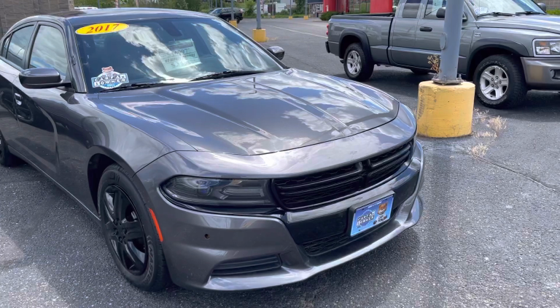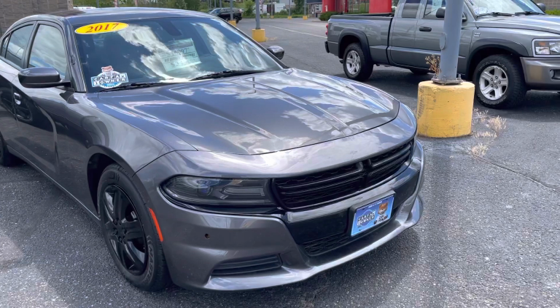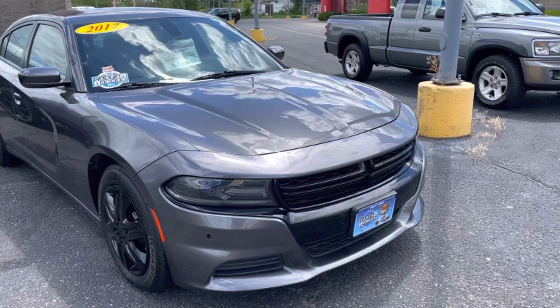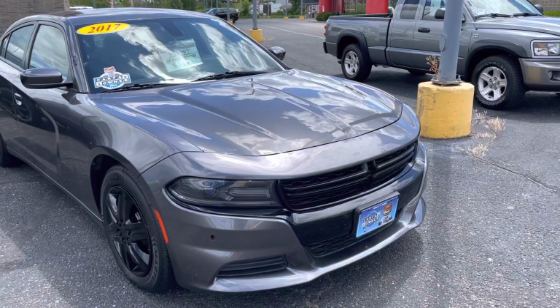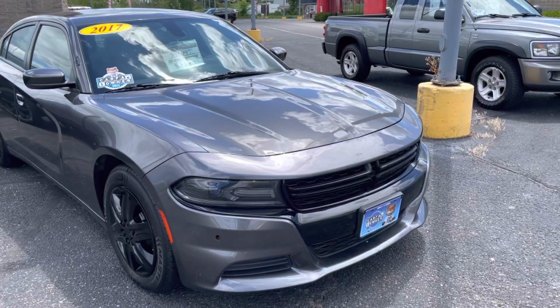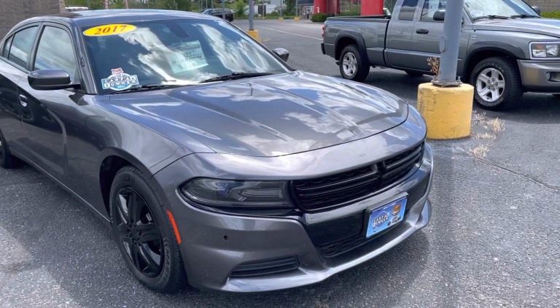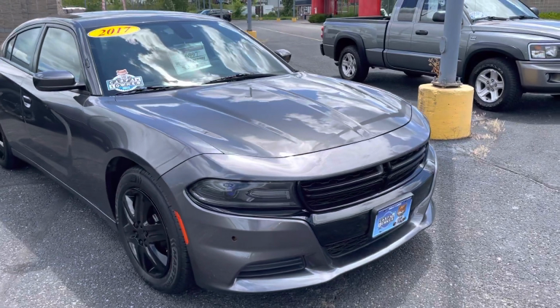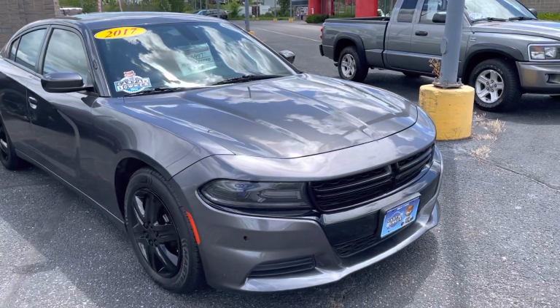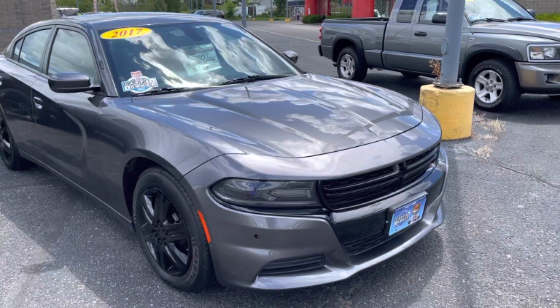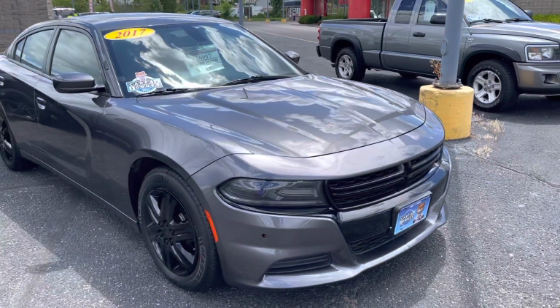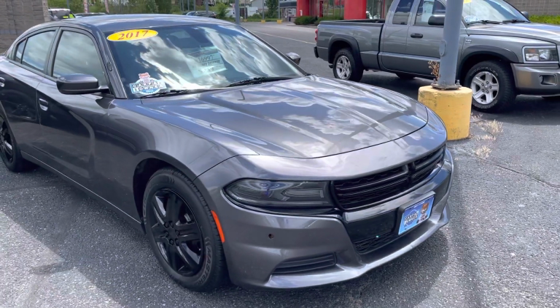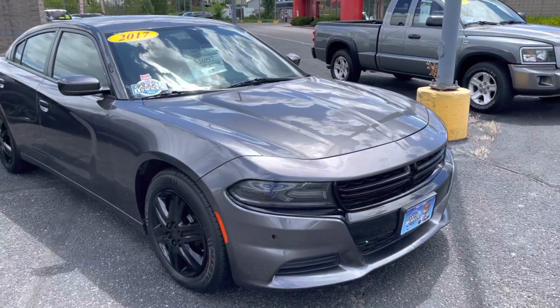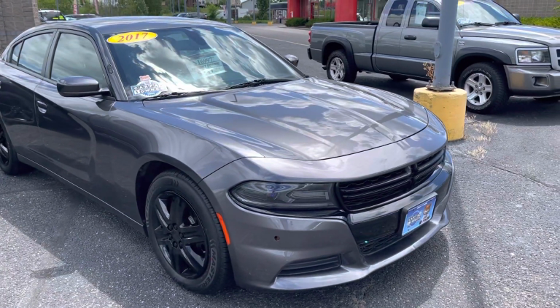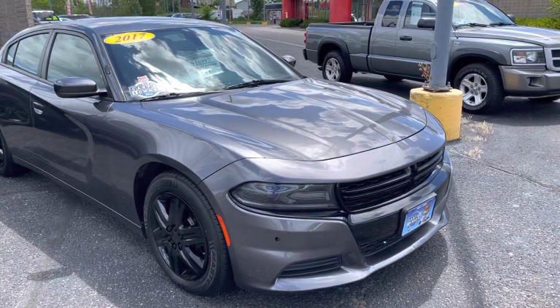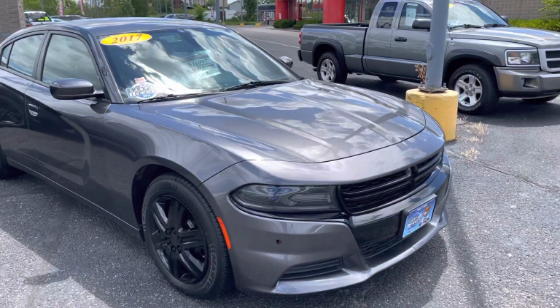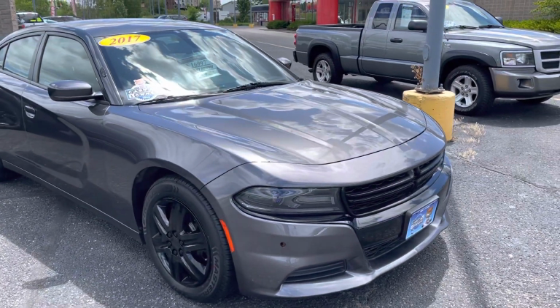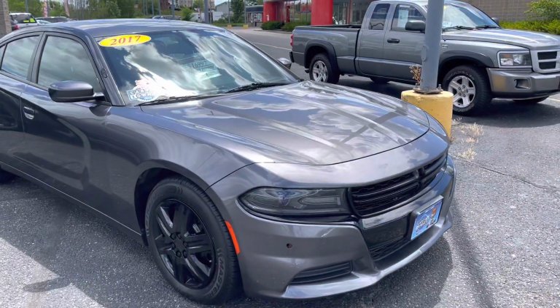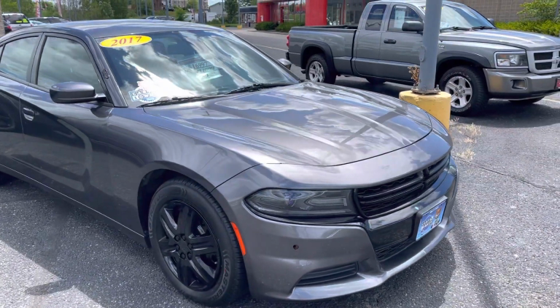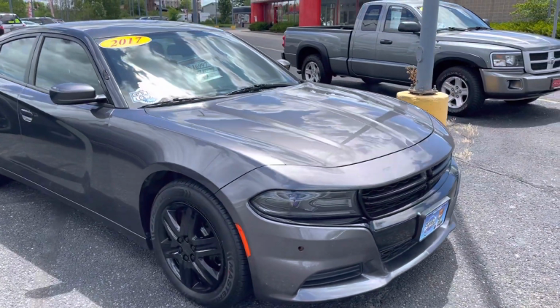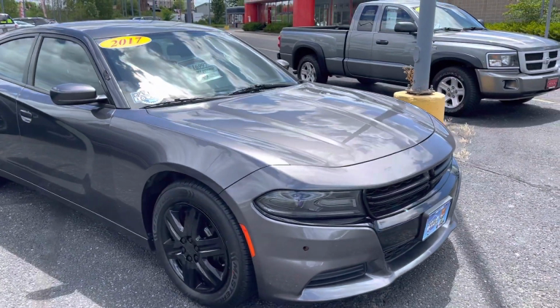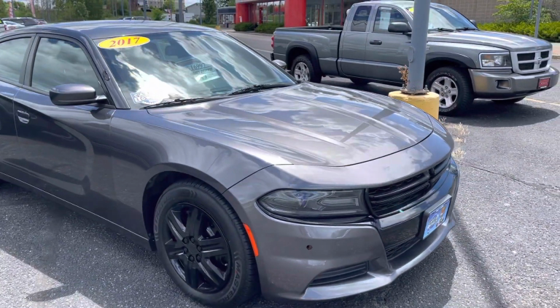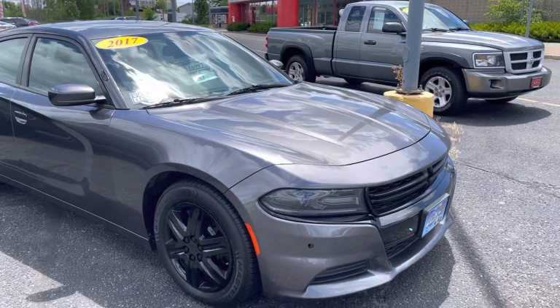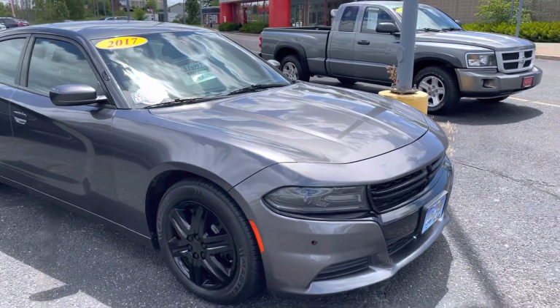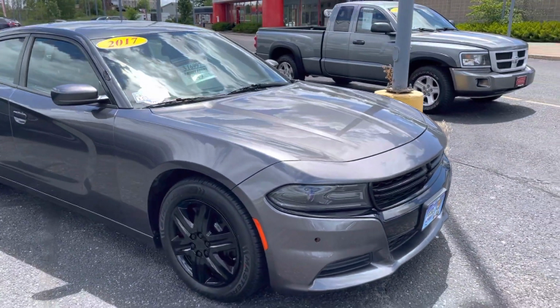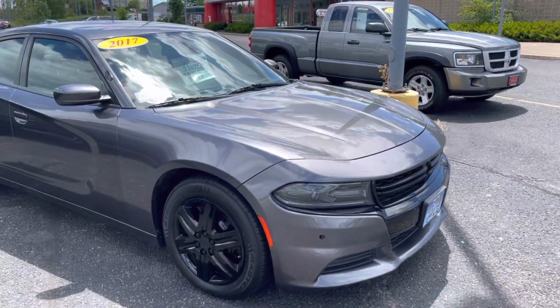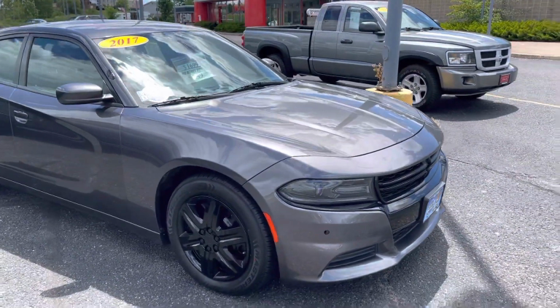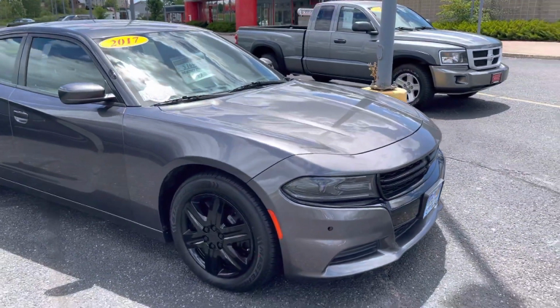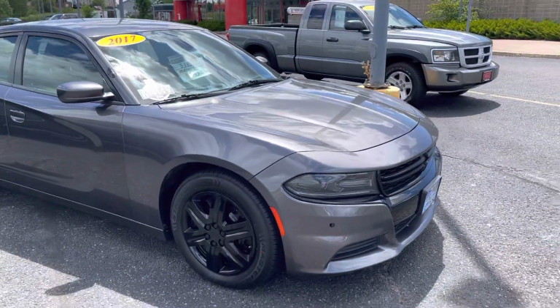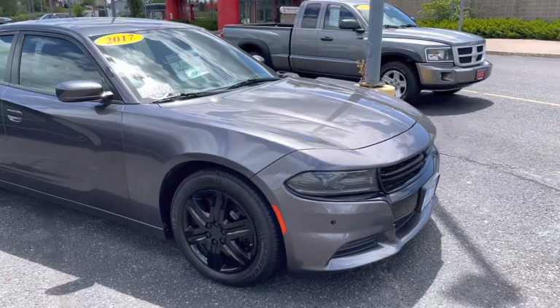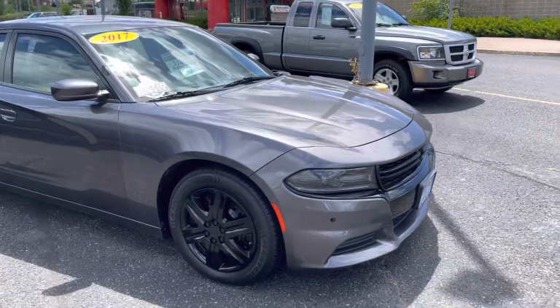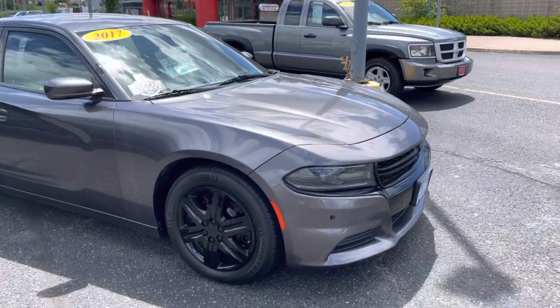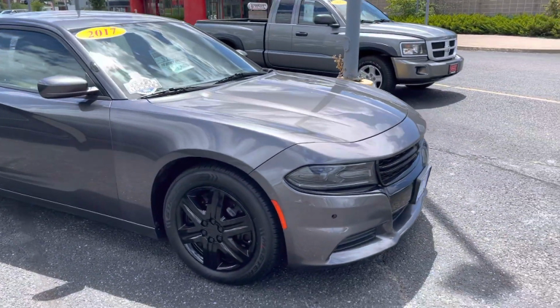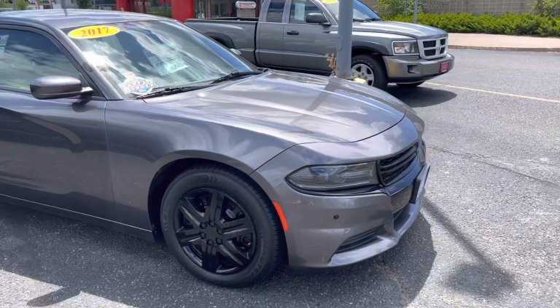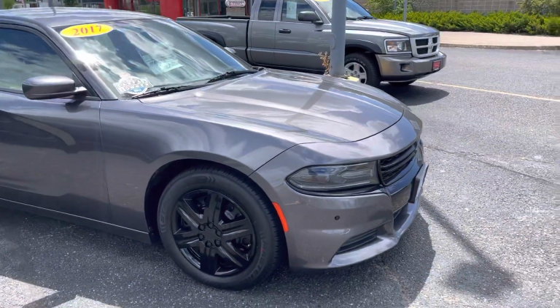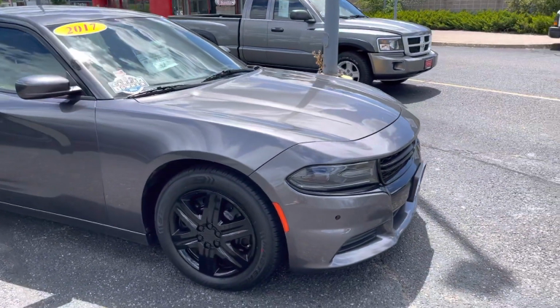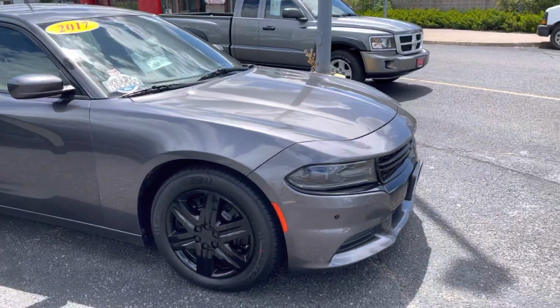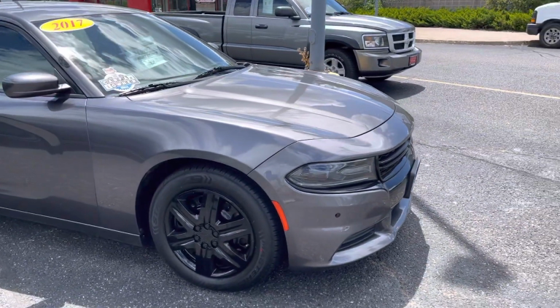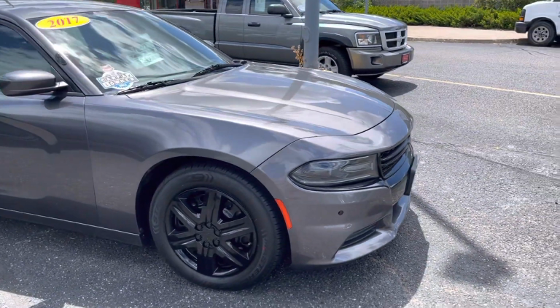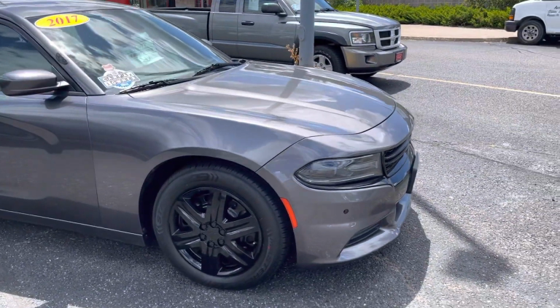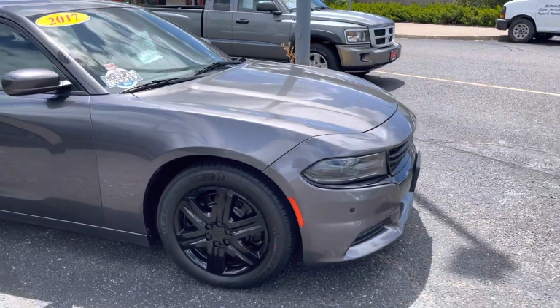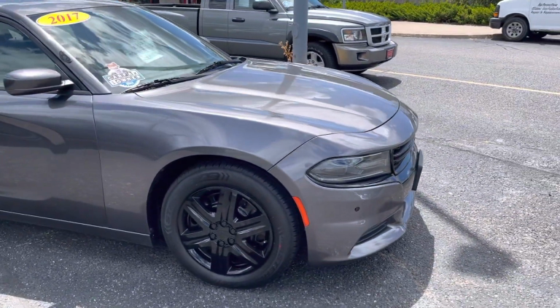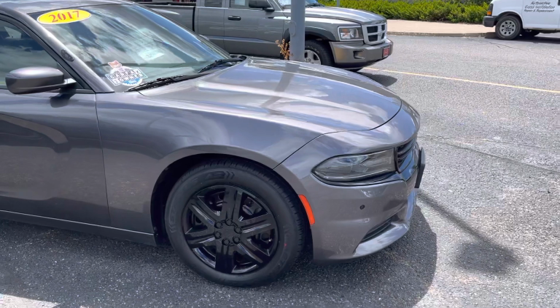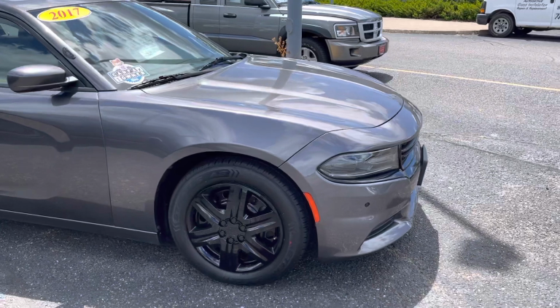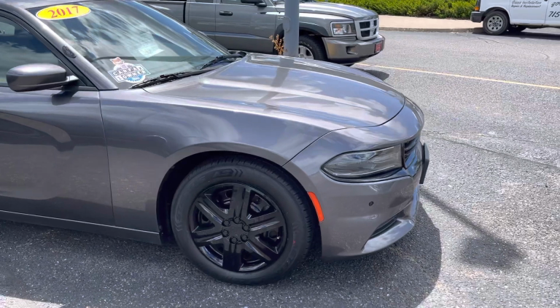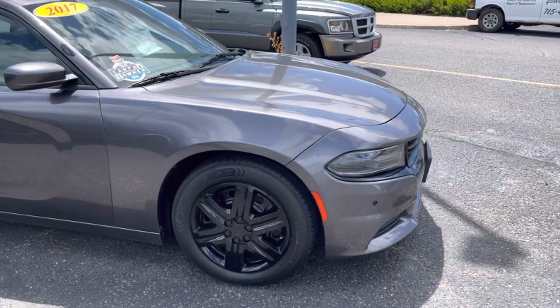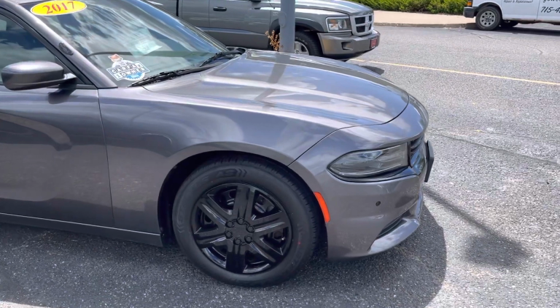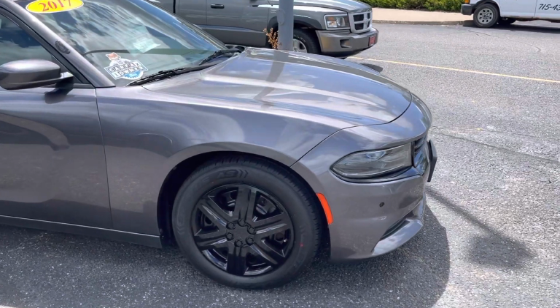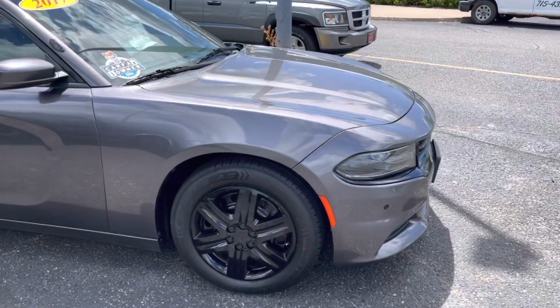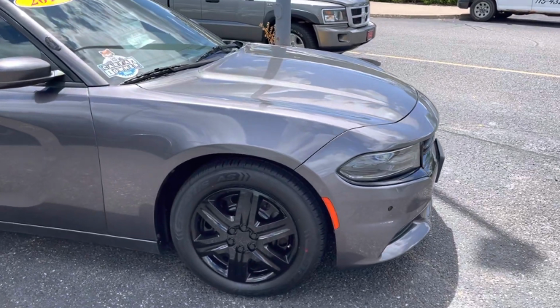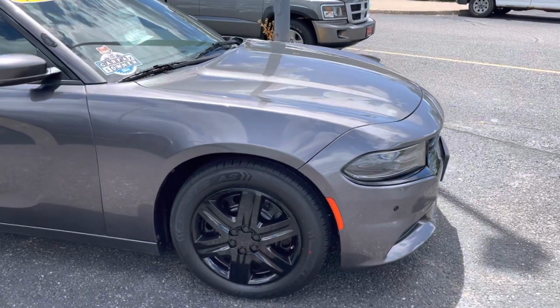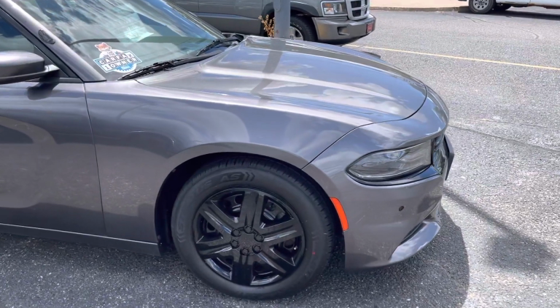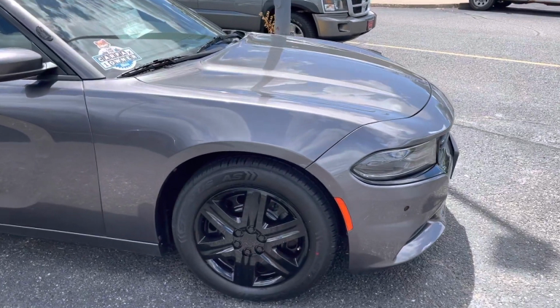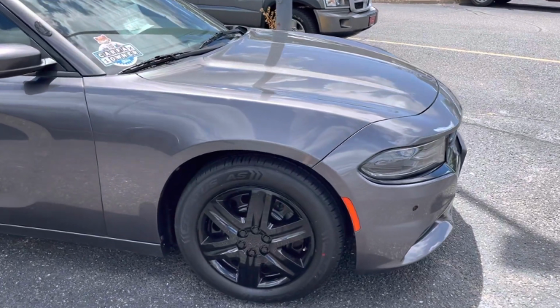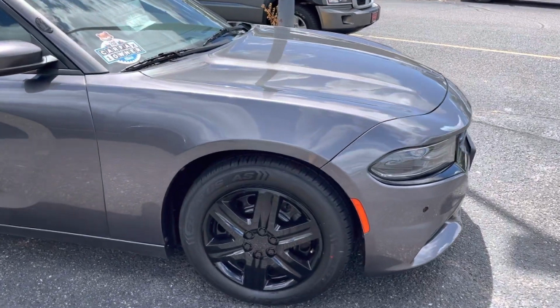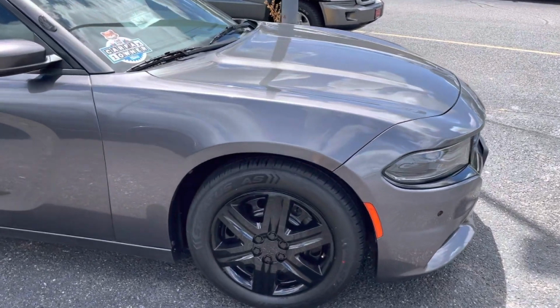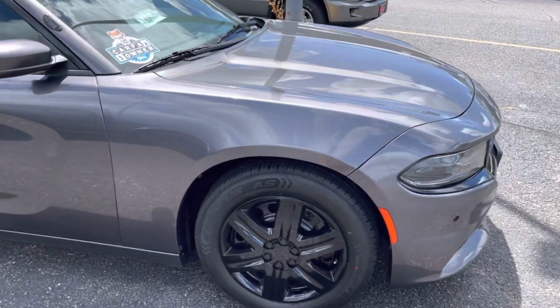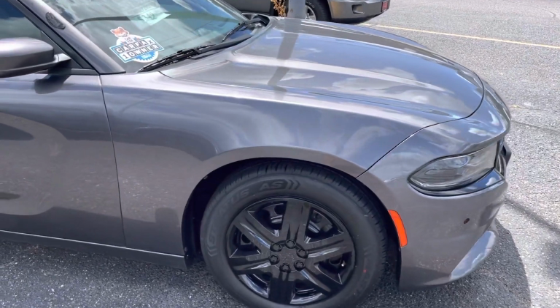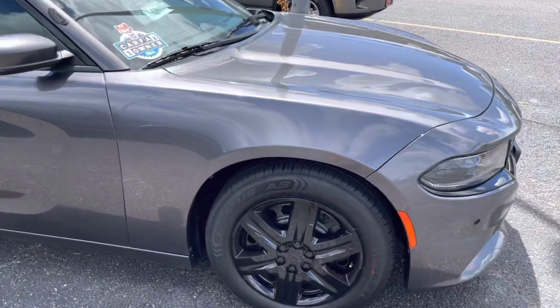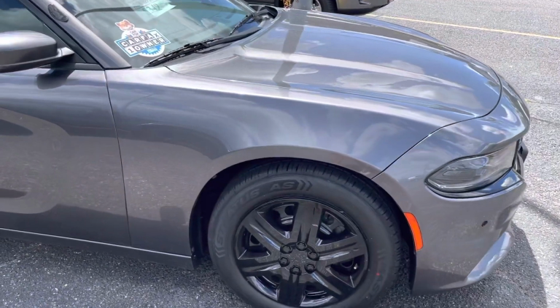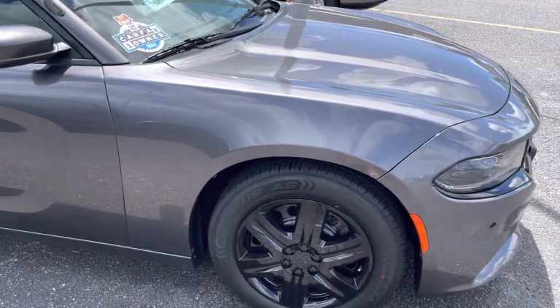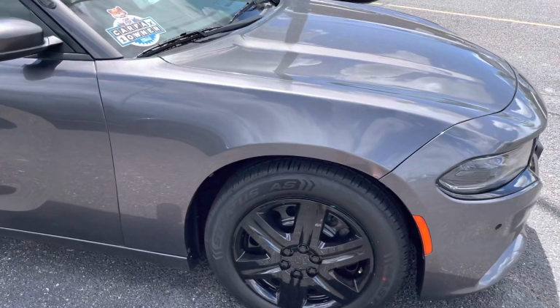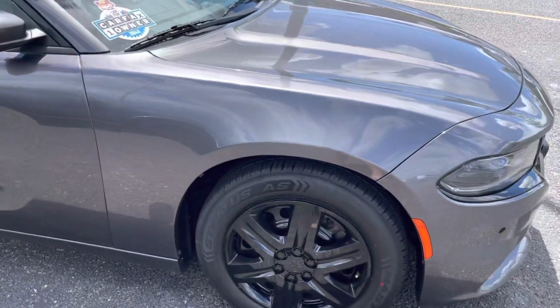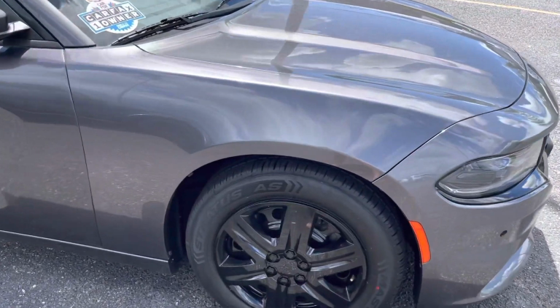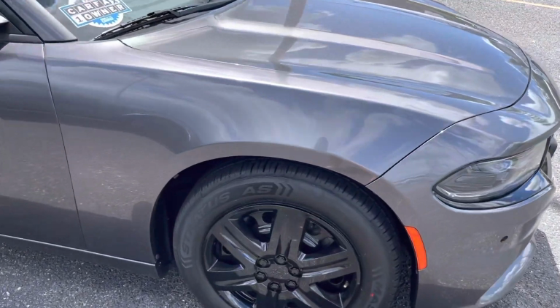Here we have a 2017 Dodge Charger Hemi V8 all-wheel-drive model. Previous police use.